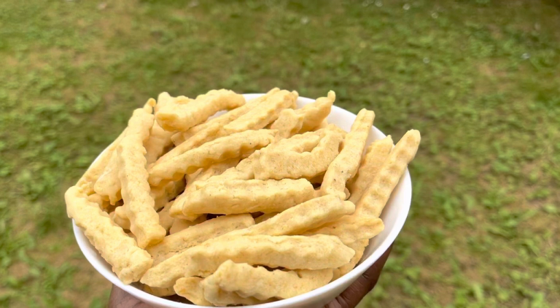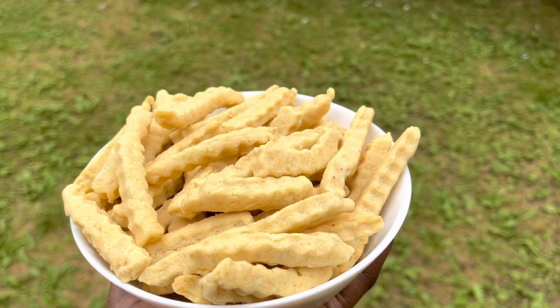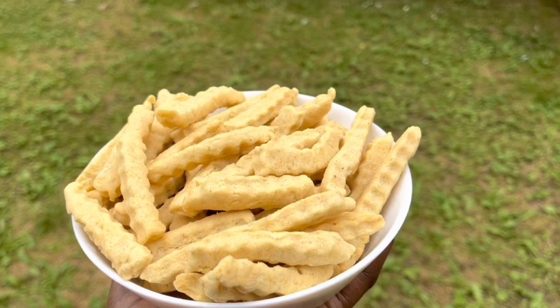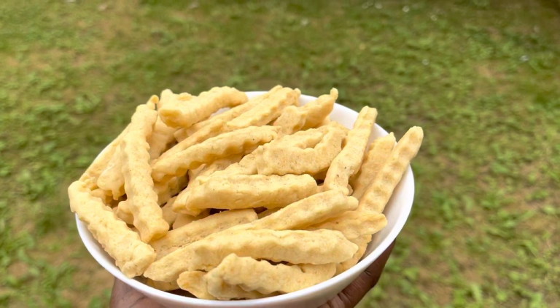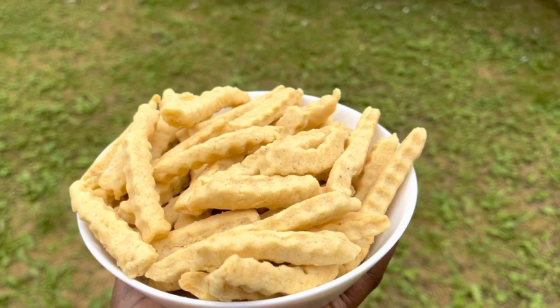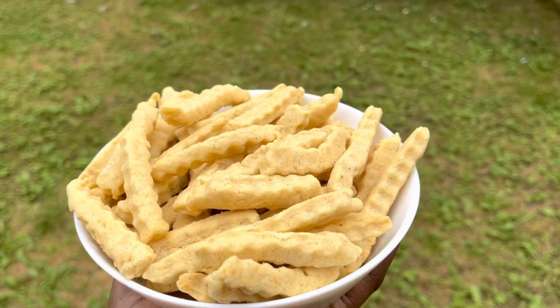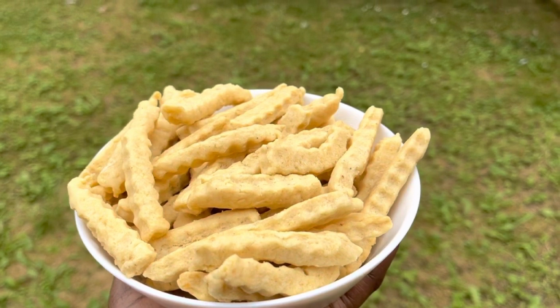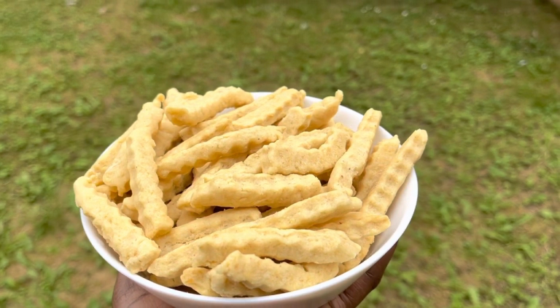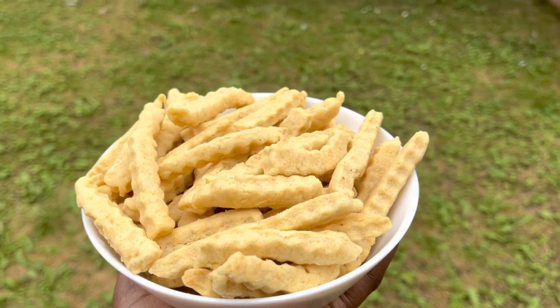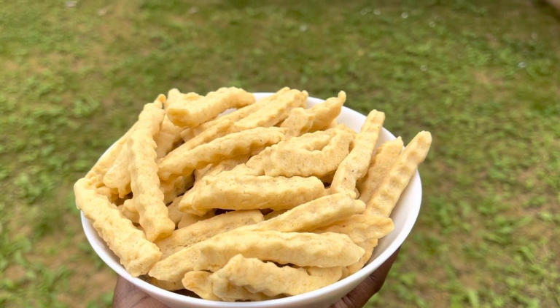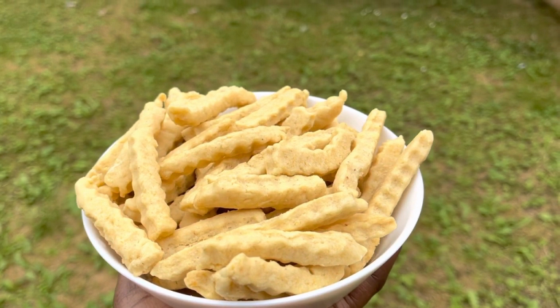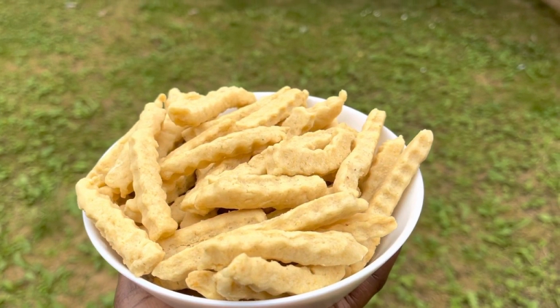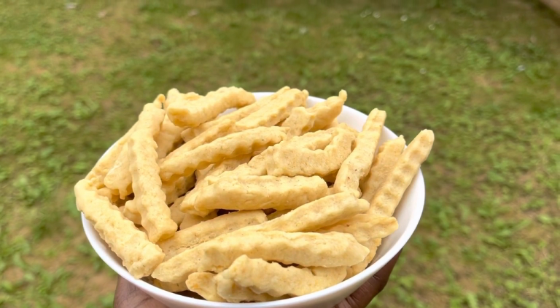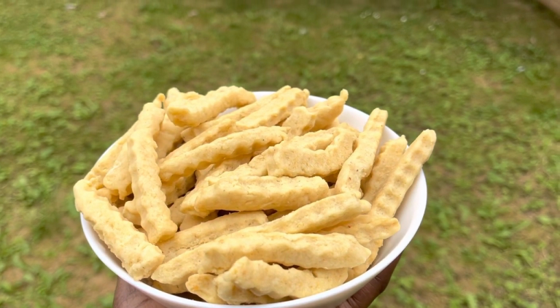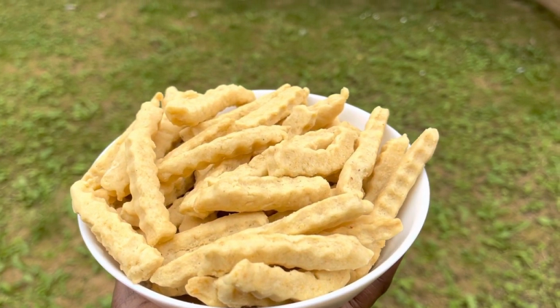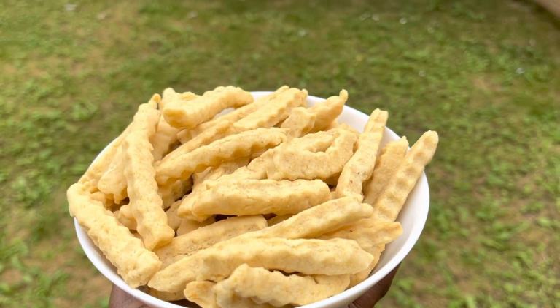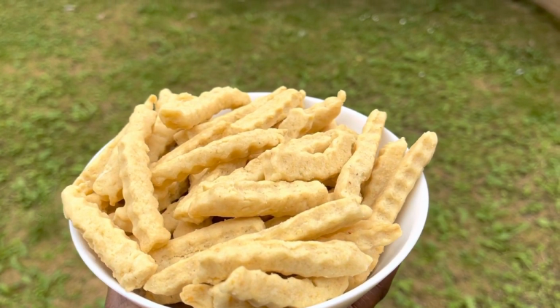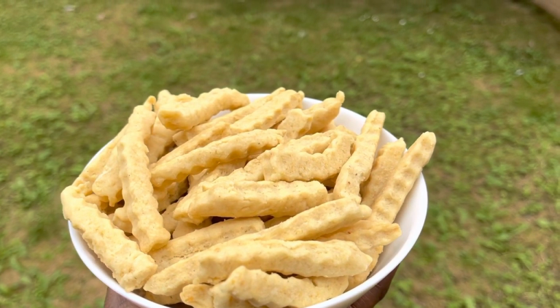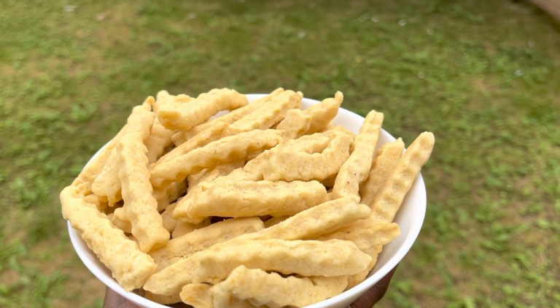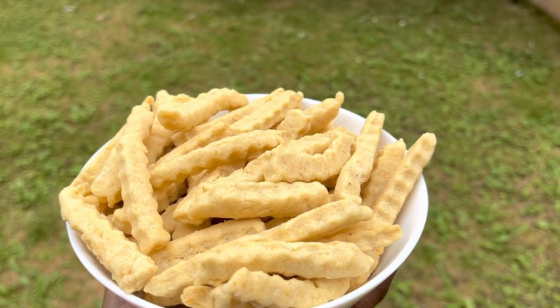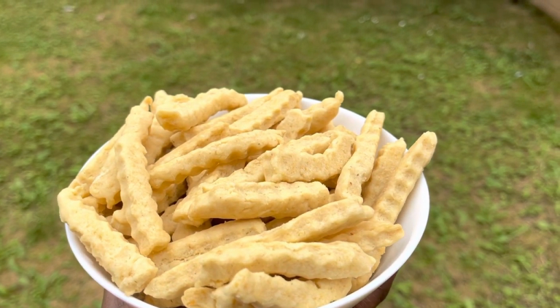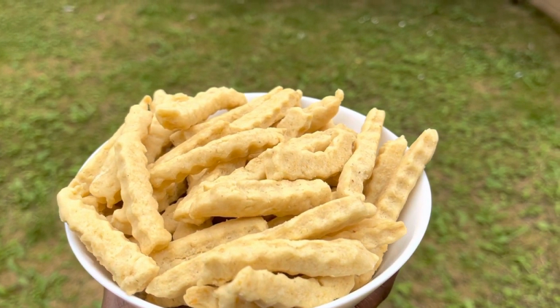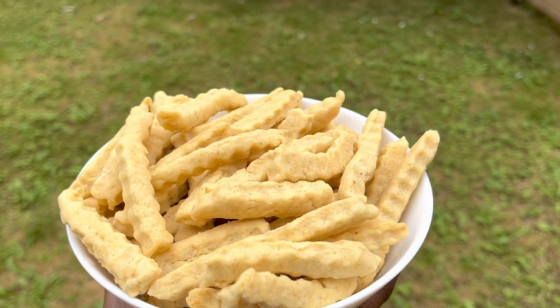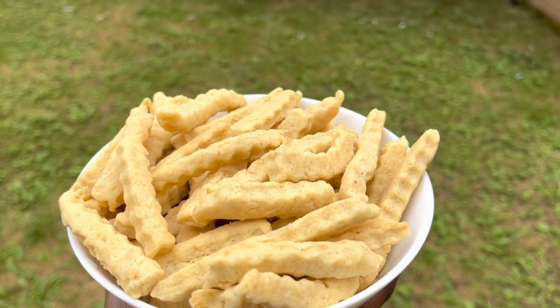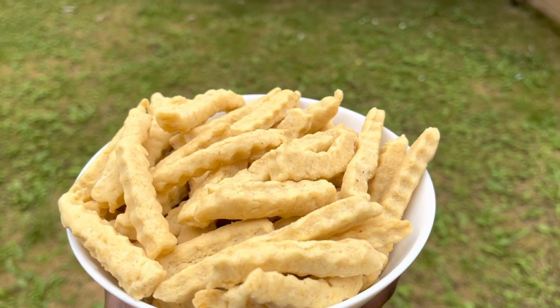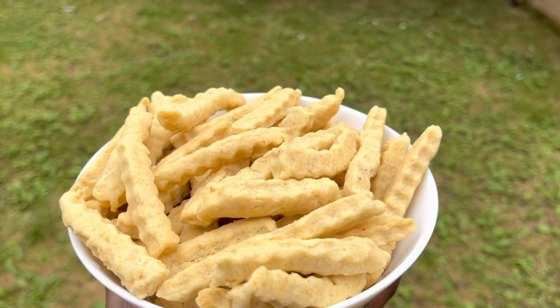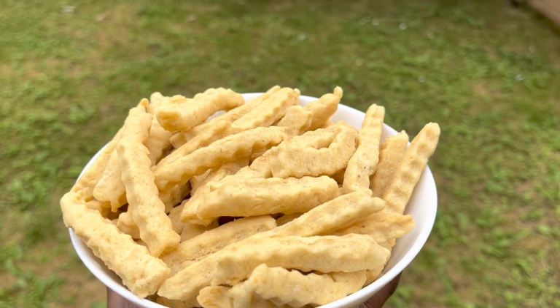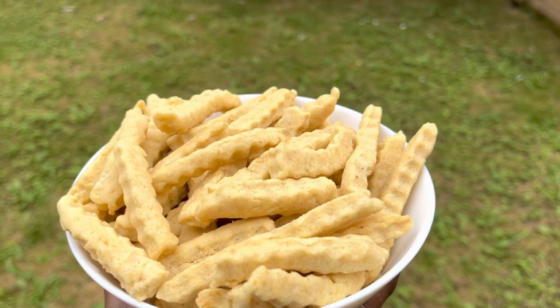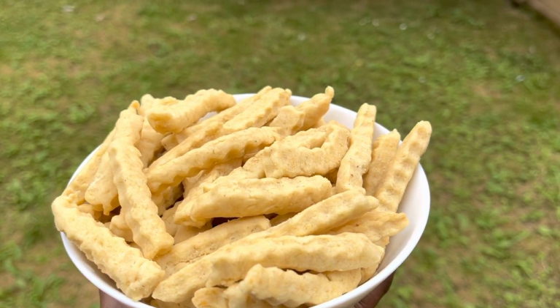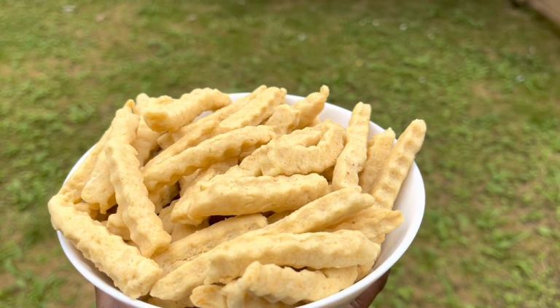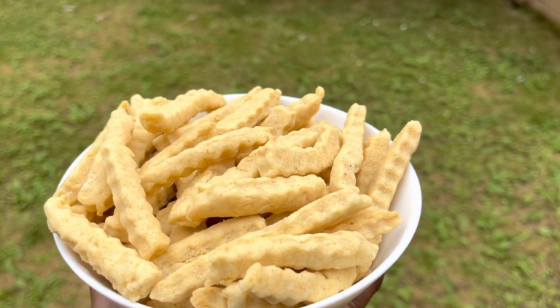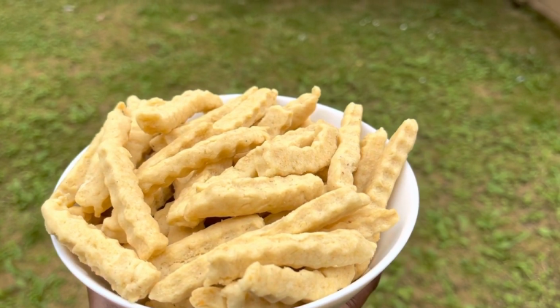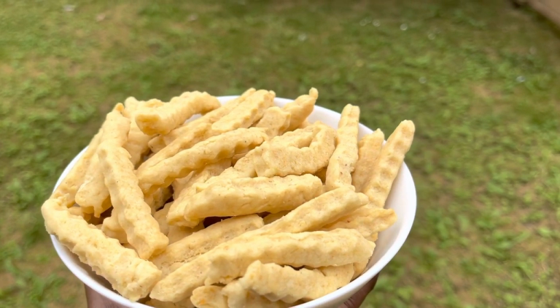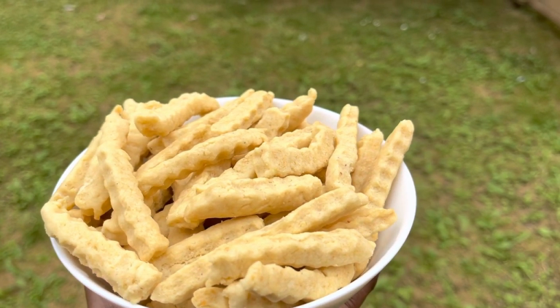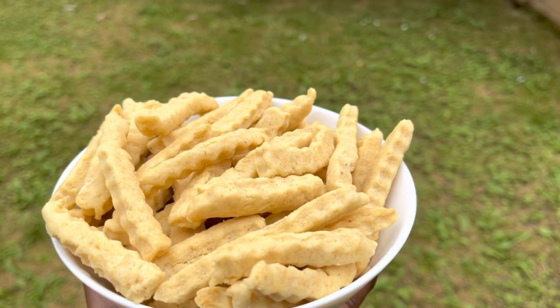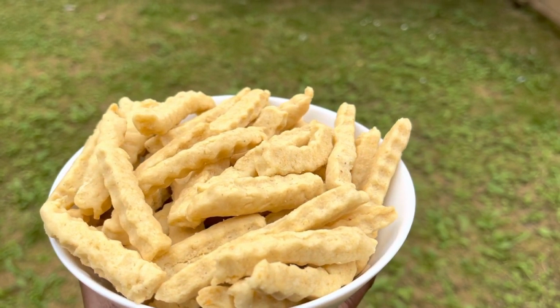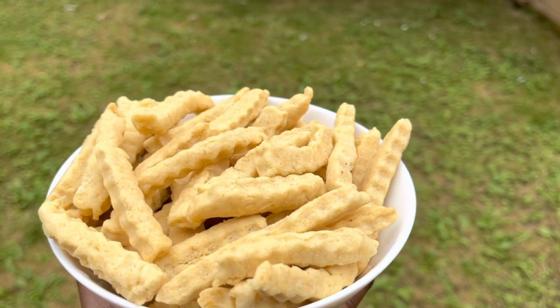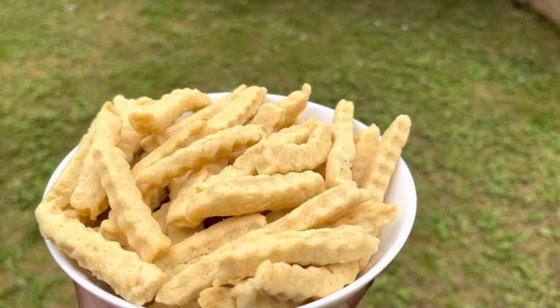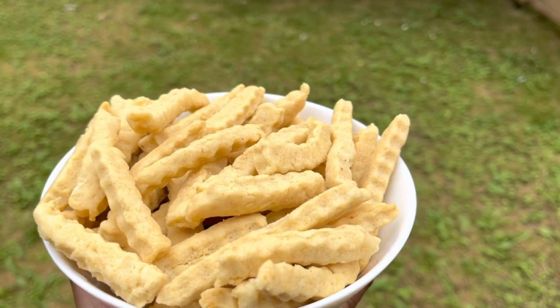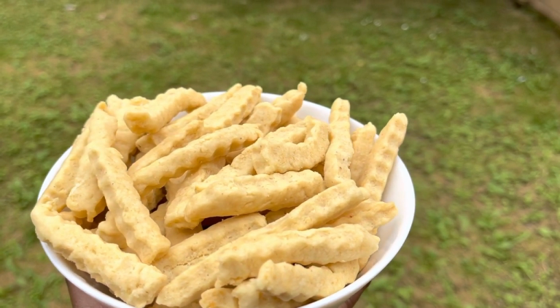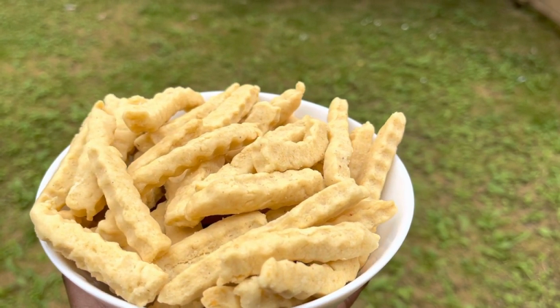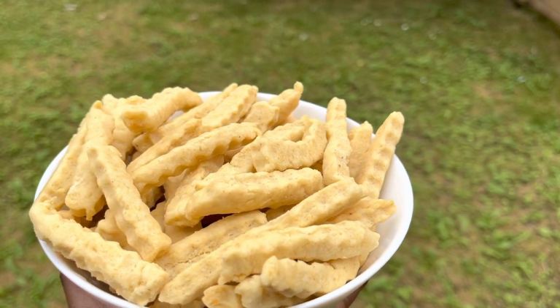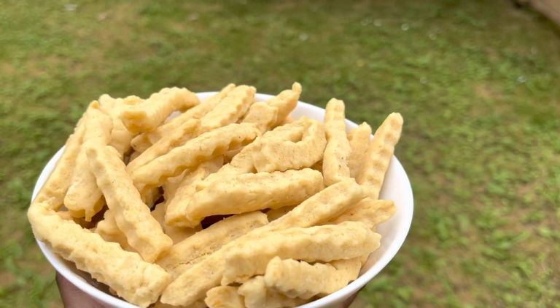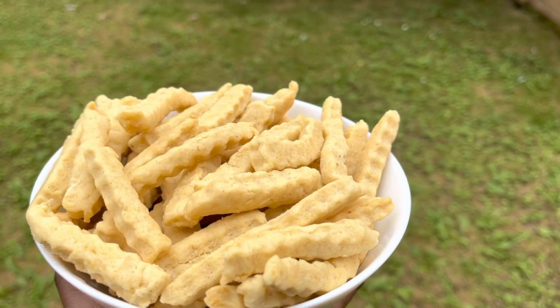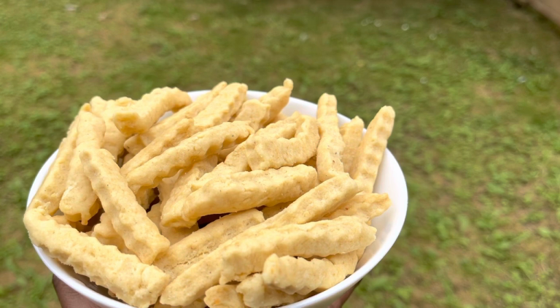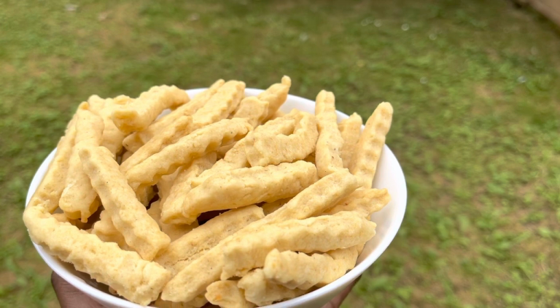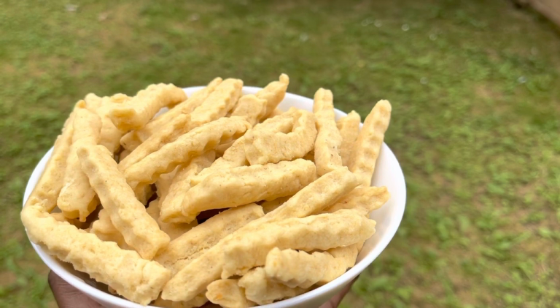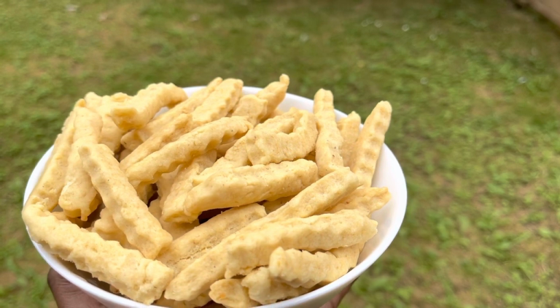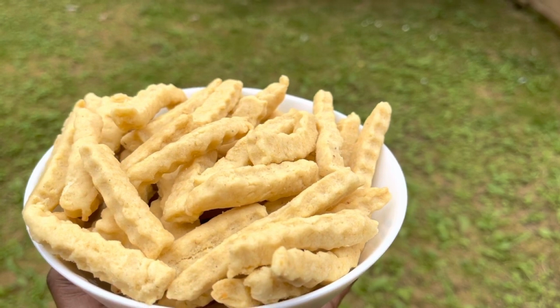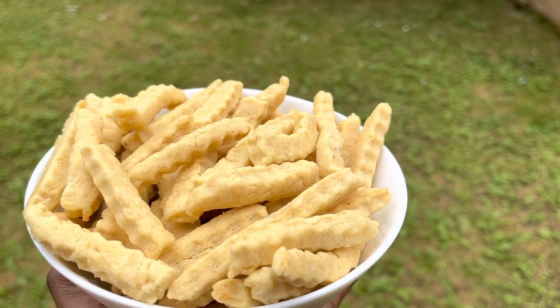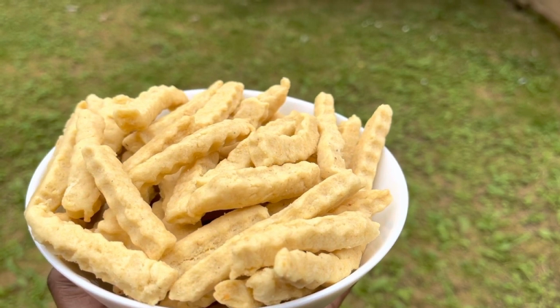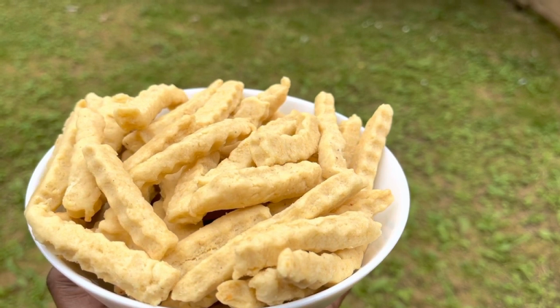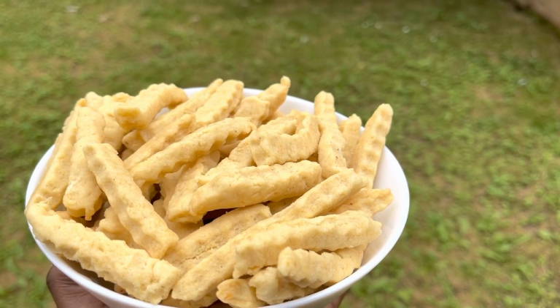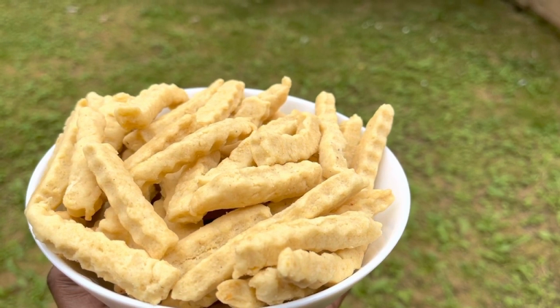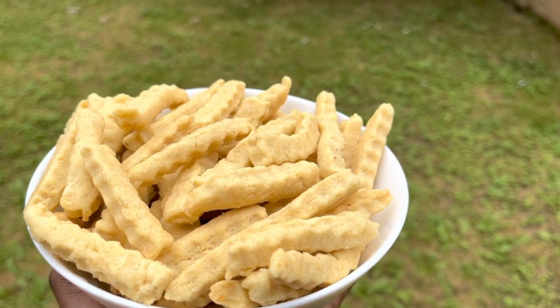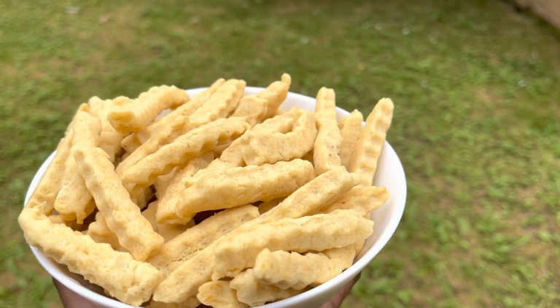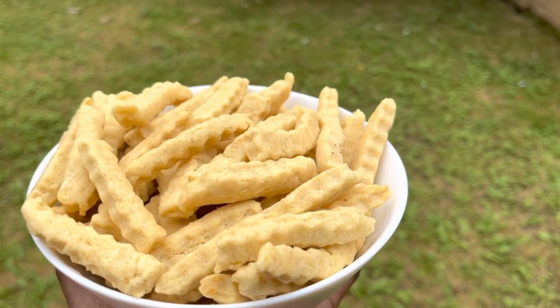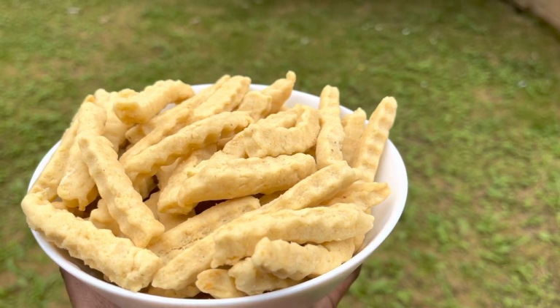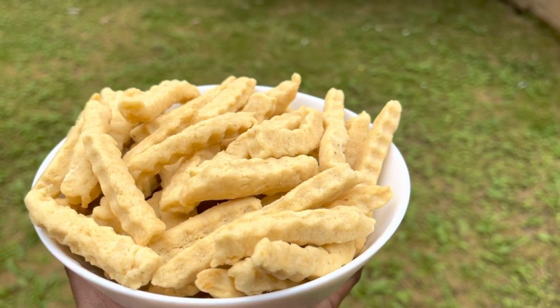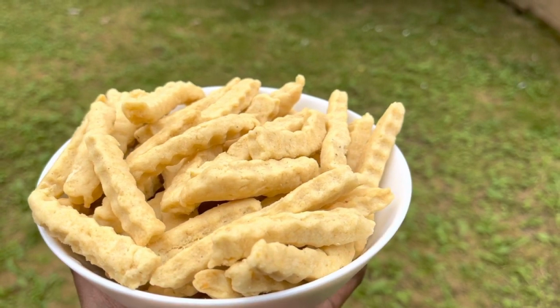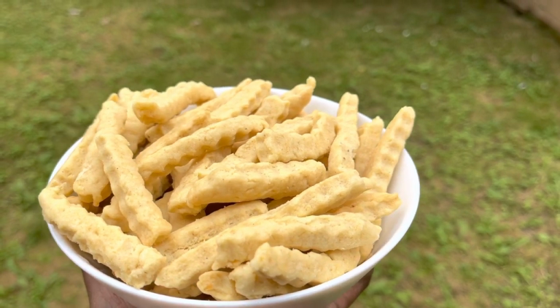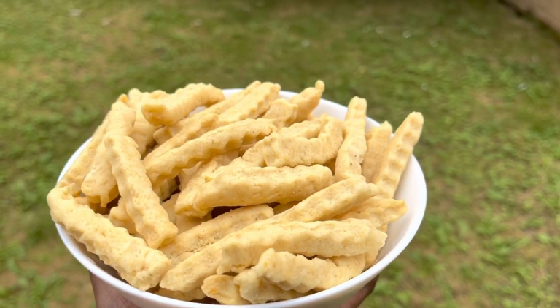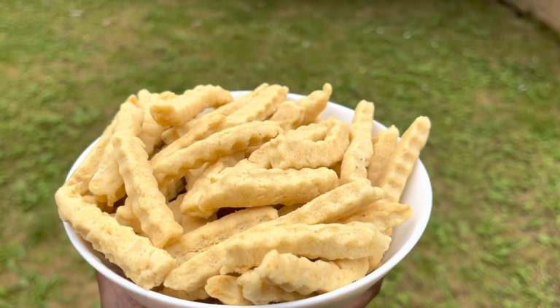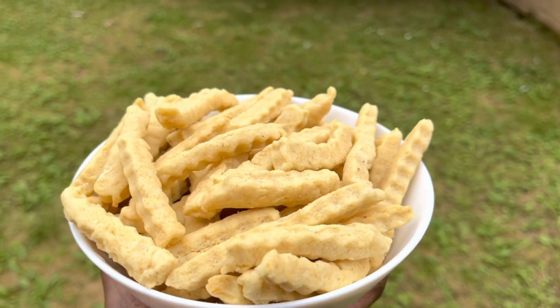Hello everyone, welcome to Abne's Kitchen. In this video we'll be making some oven-baked chips.